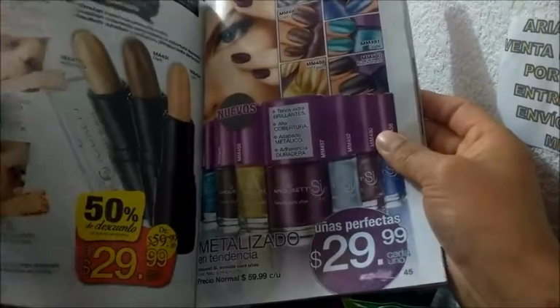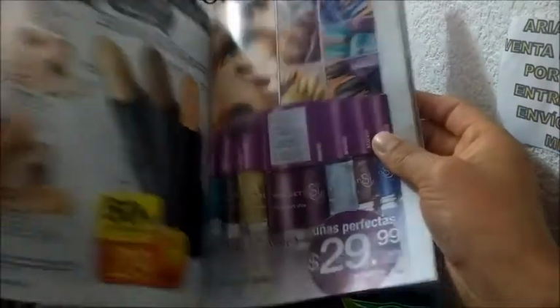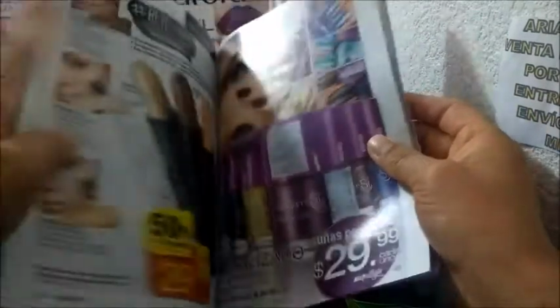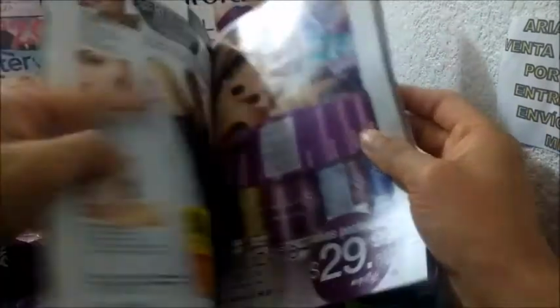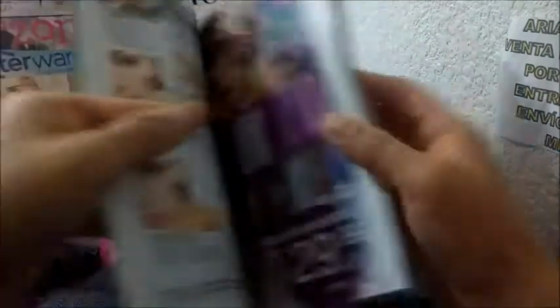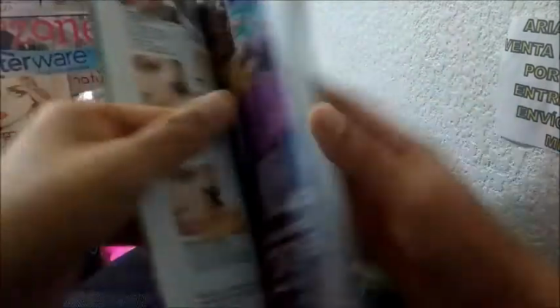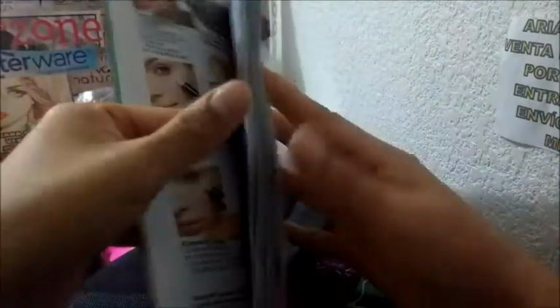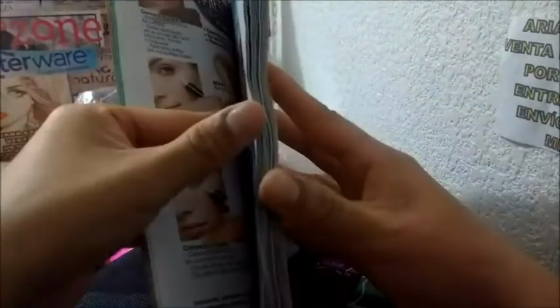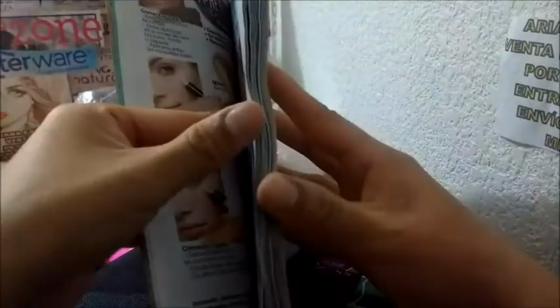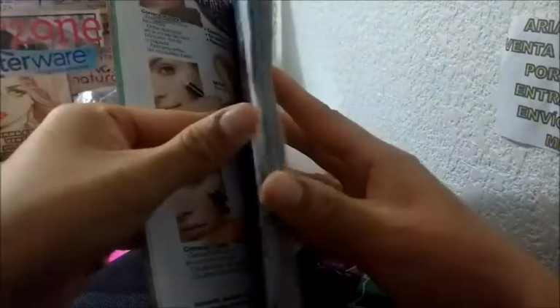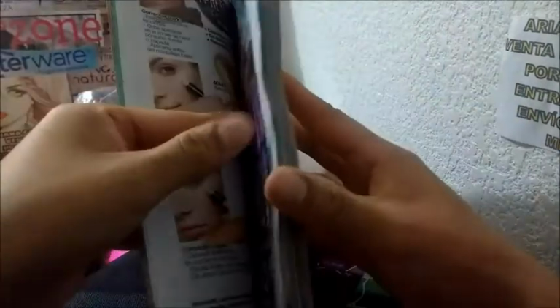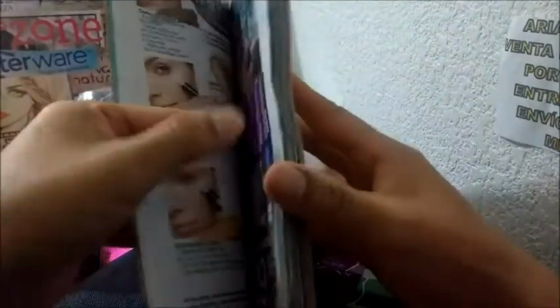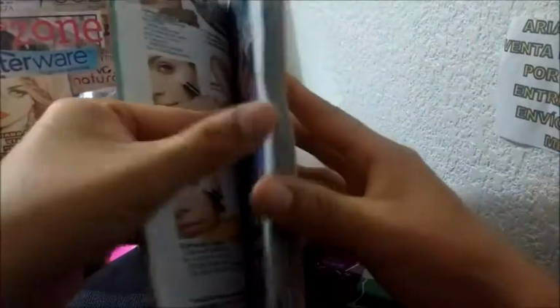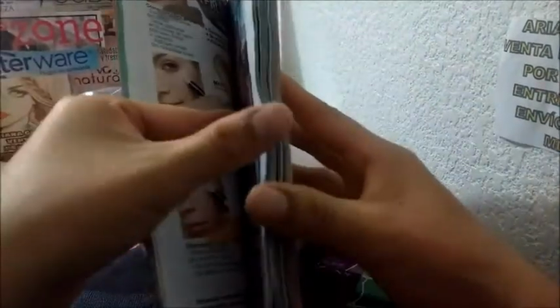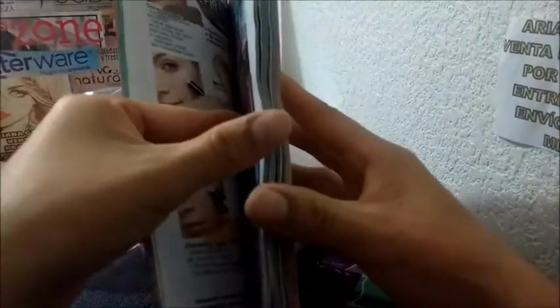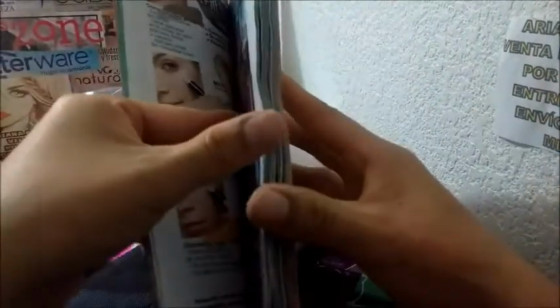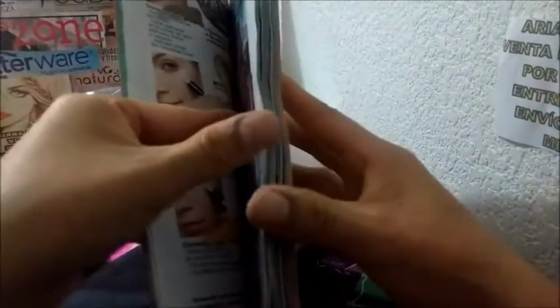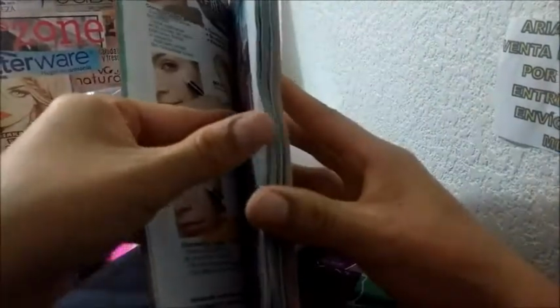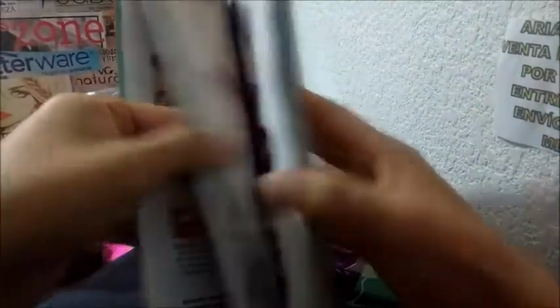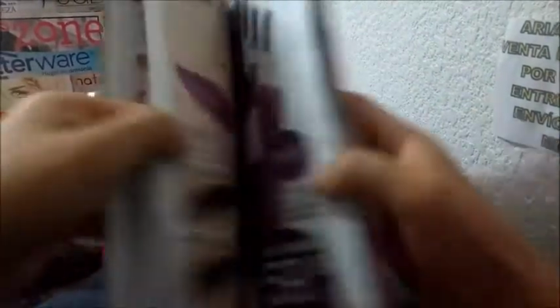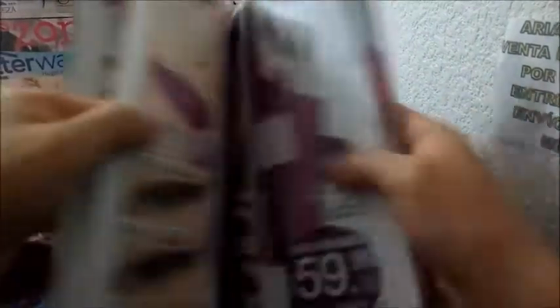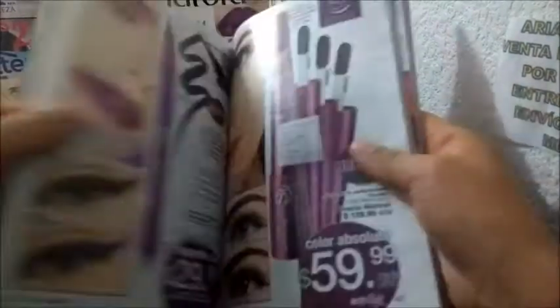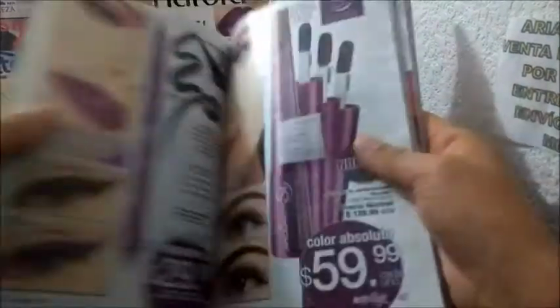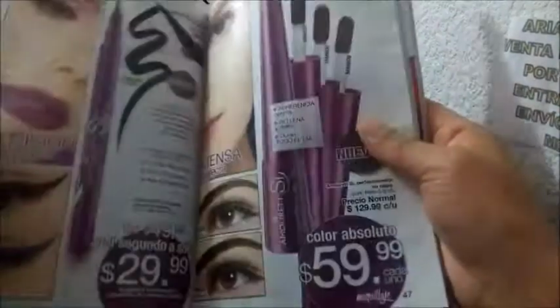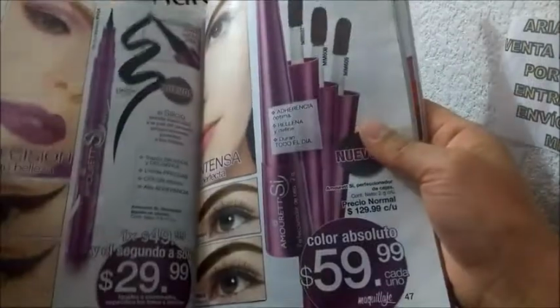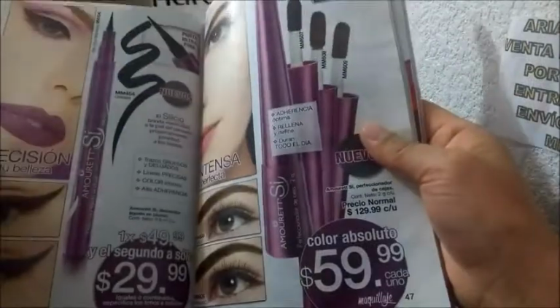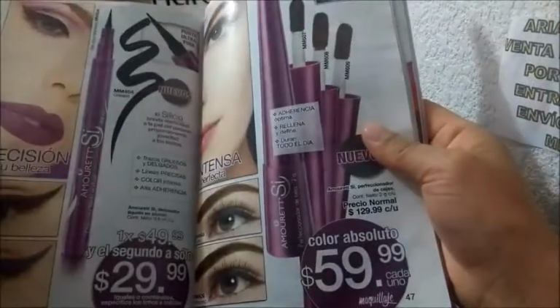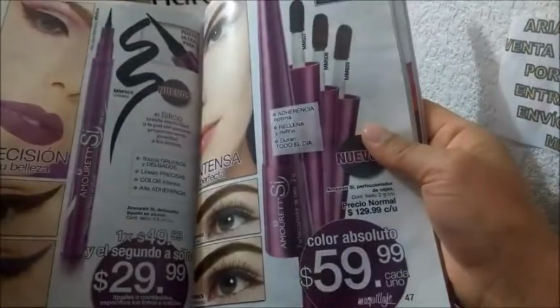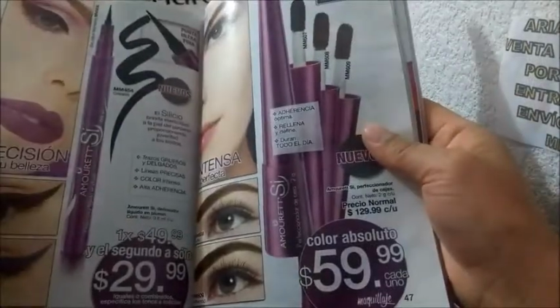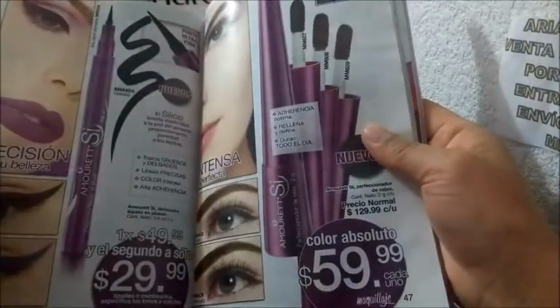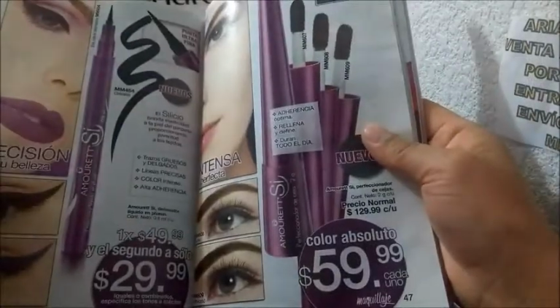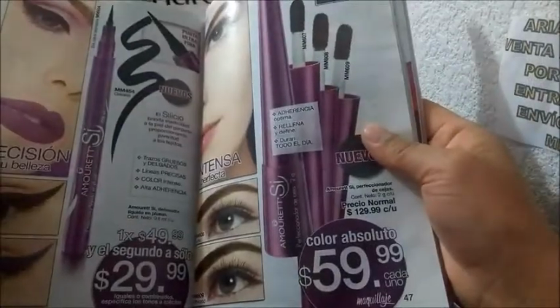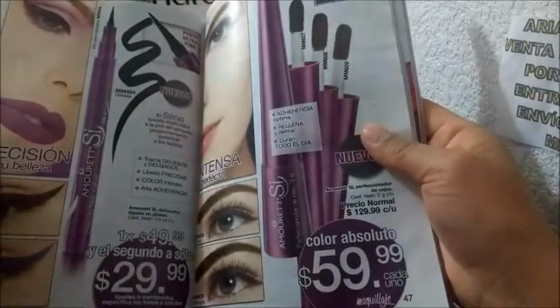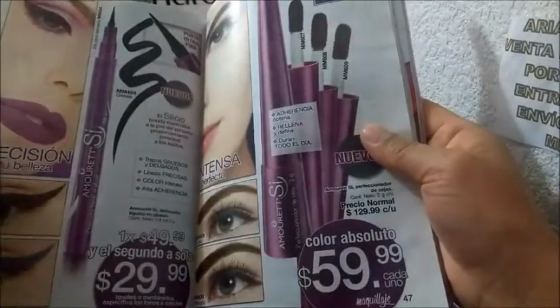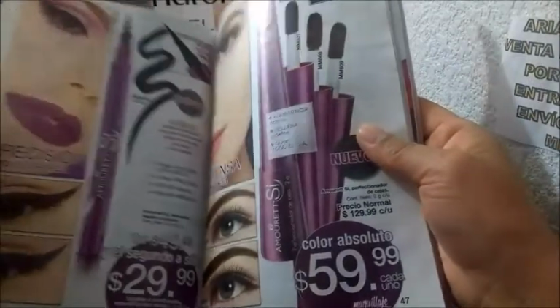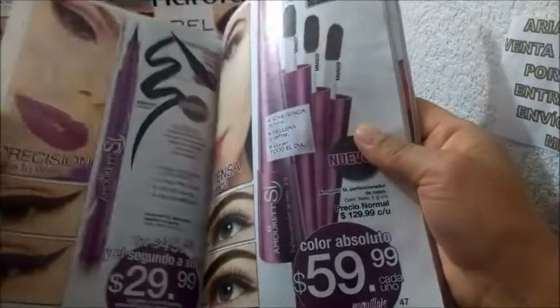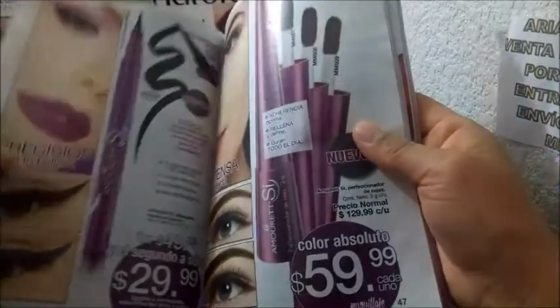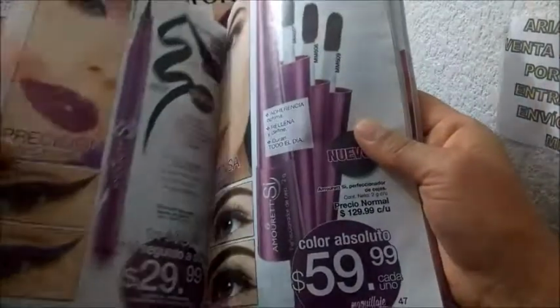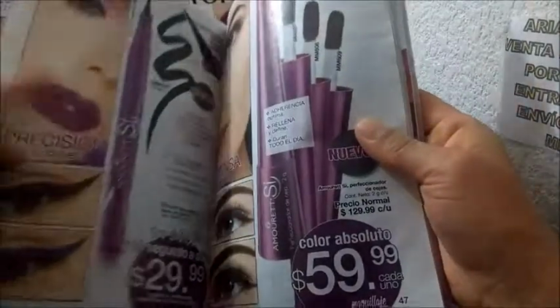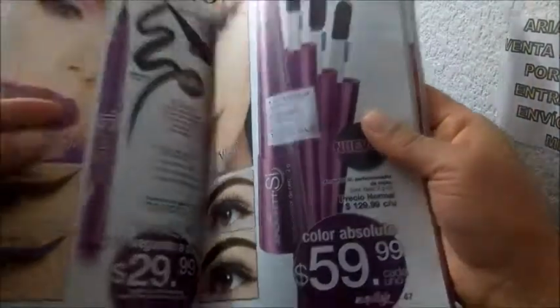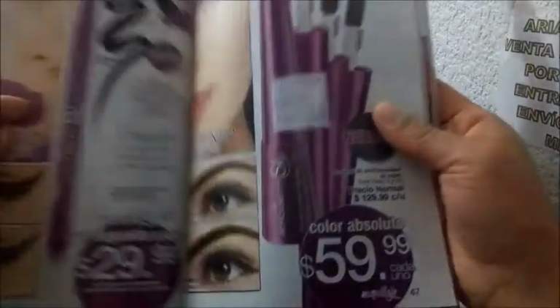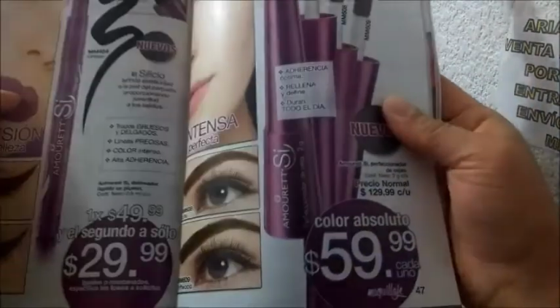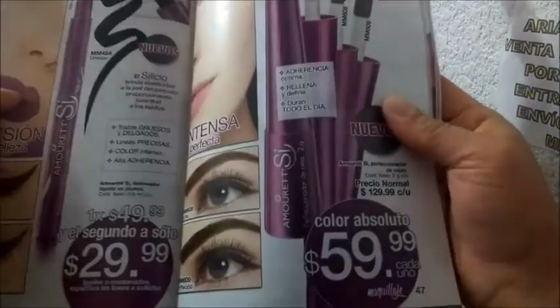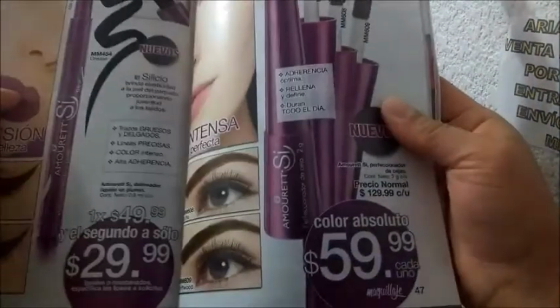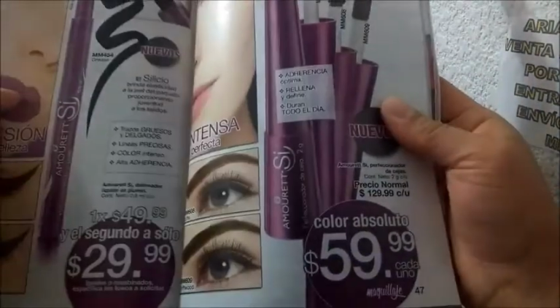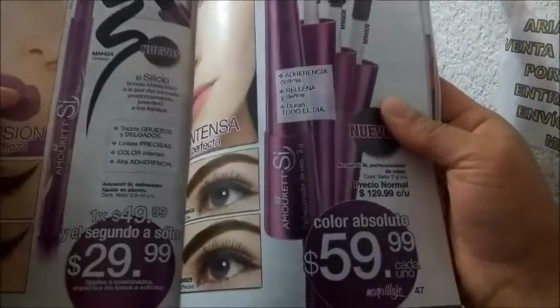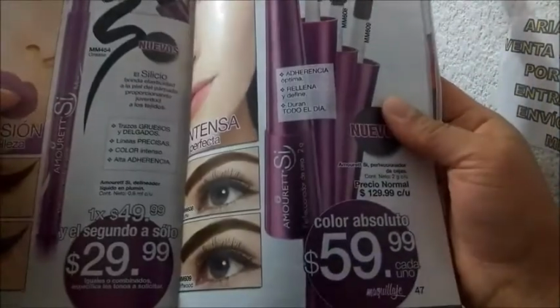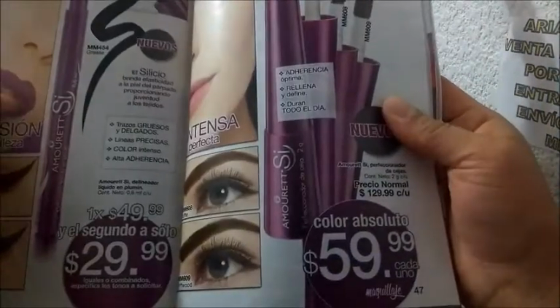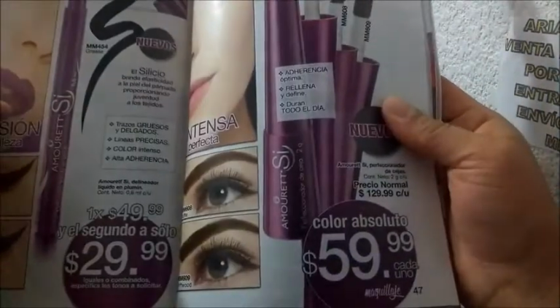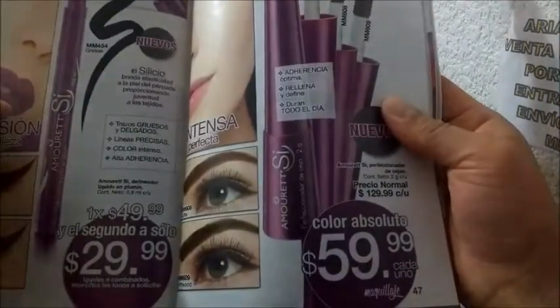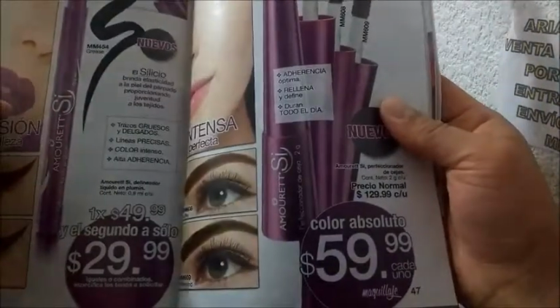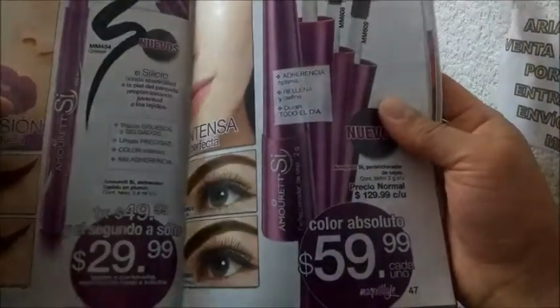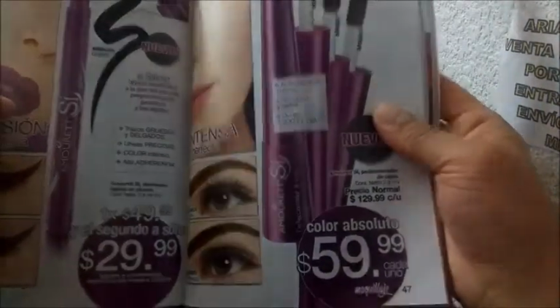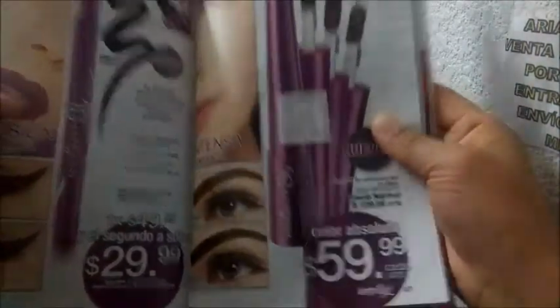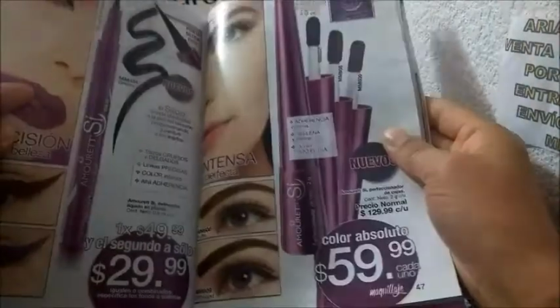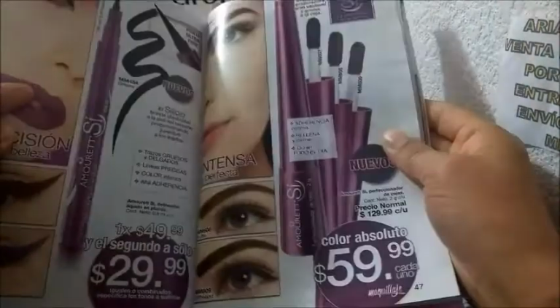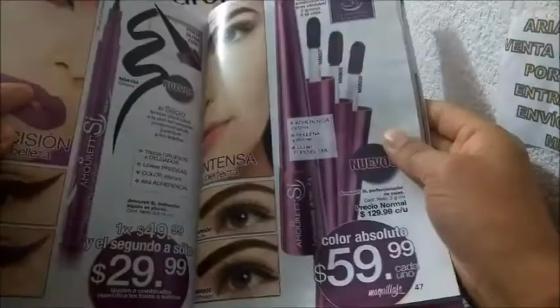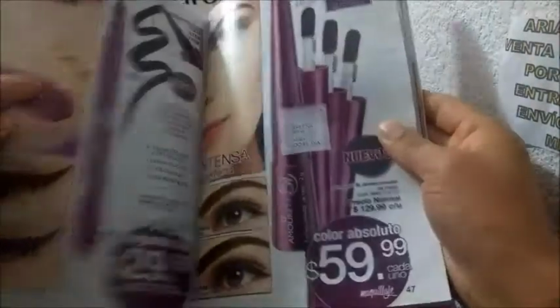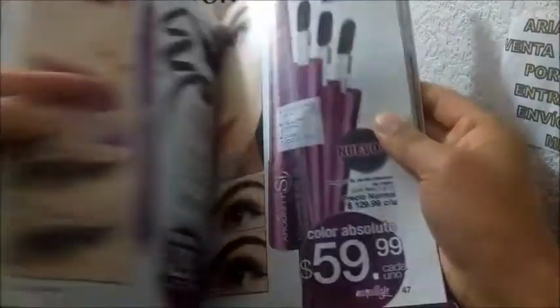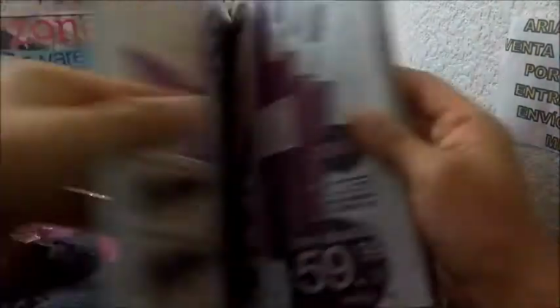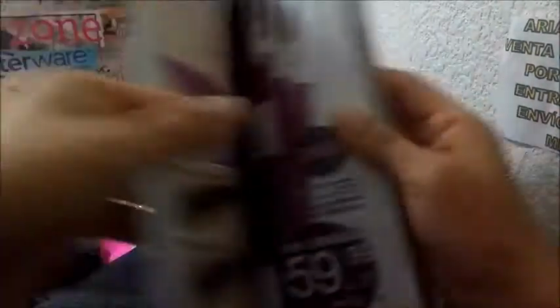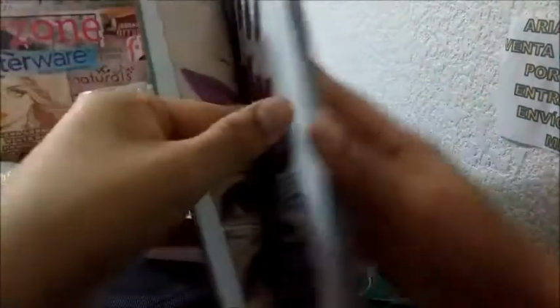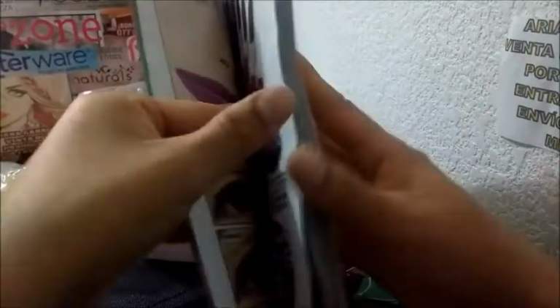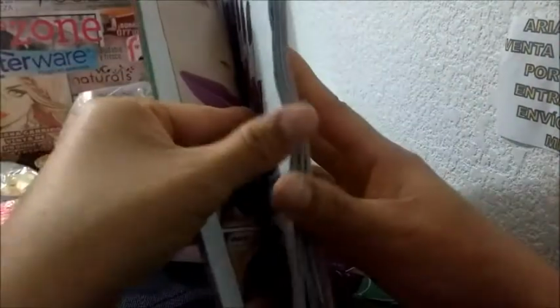Esos son los laviers que les mostré, cuestan 30. Y sí, estos son nuevos barnices, a mí me gustaron. Es una nueva línea.